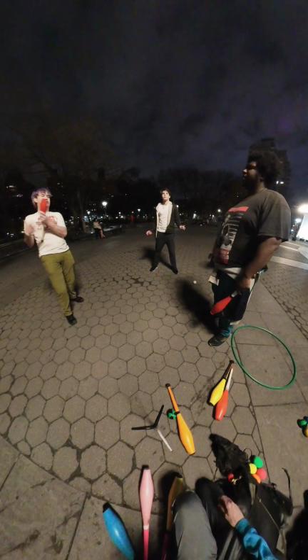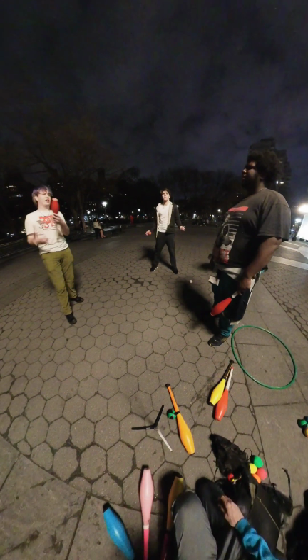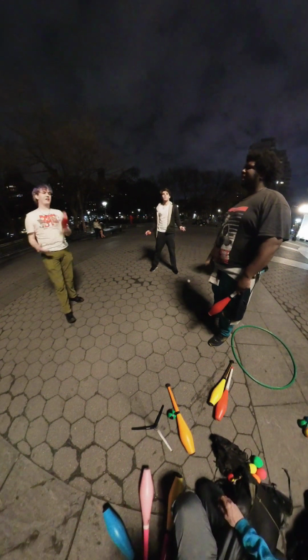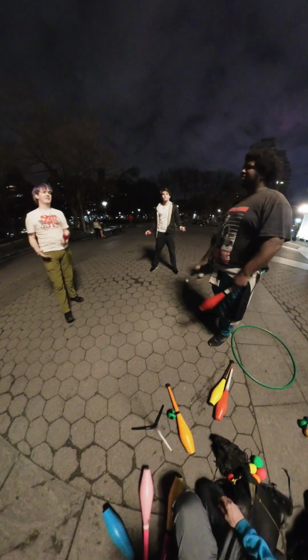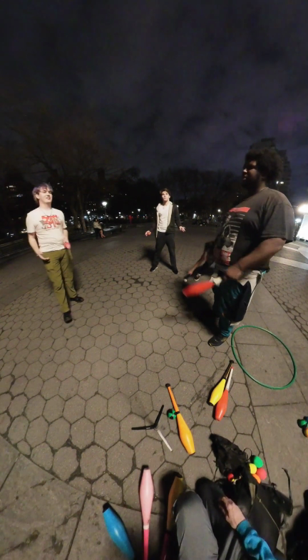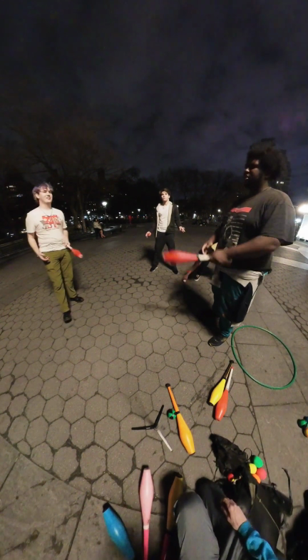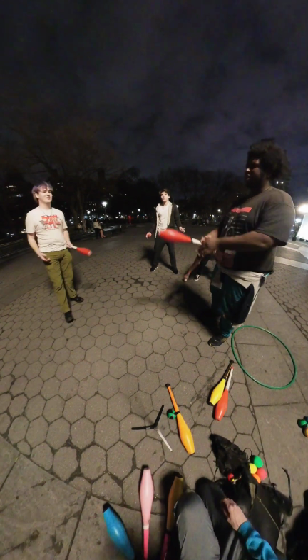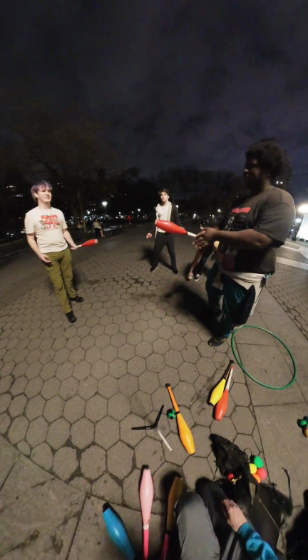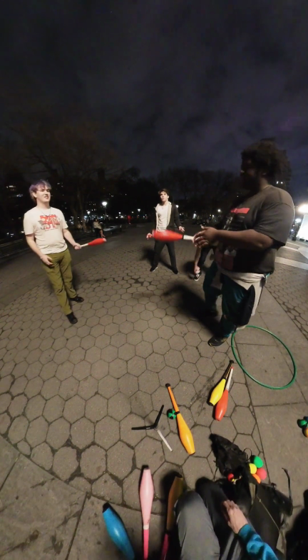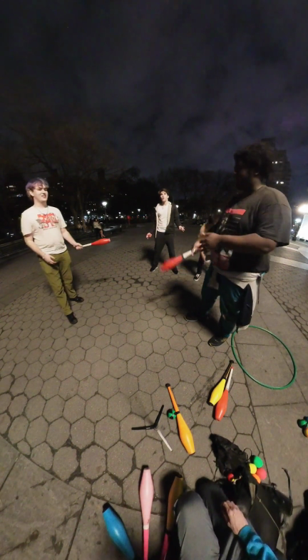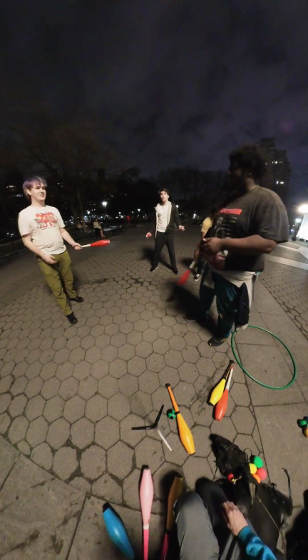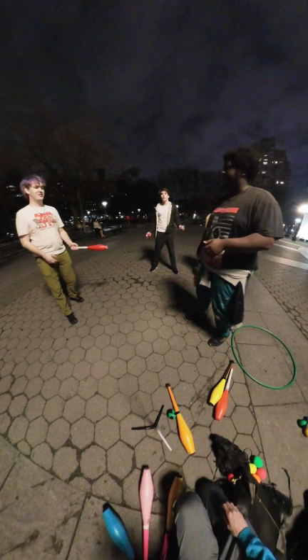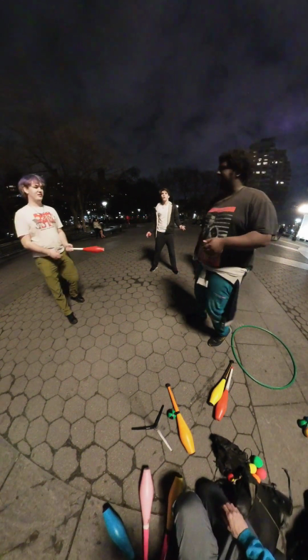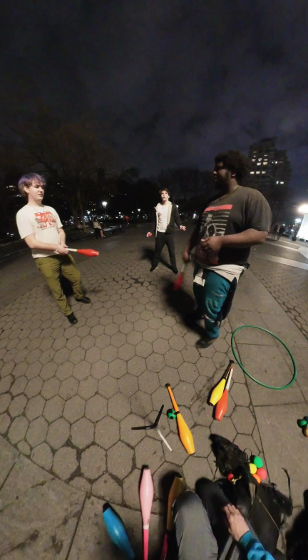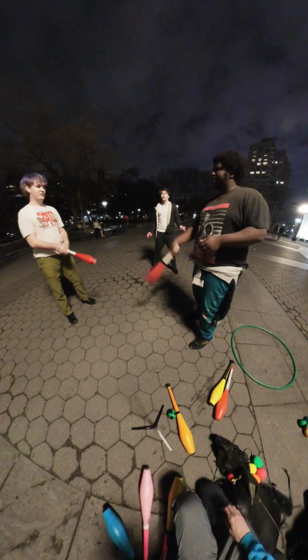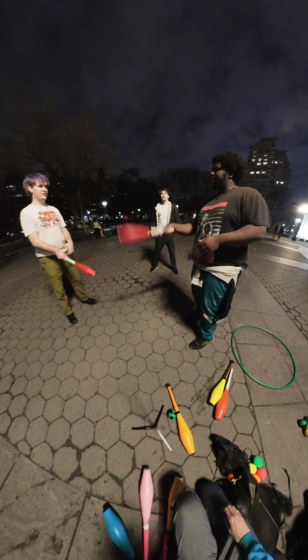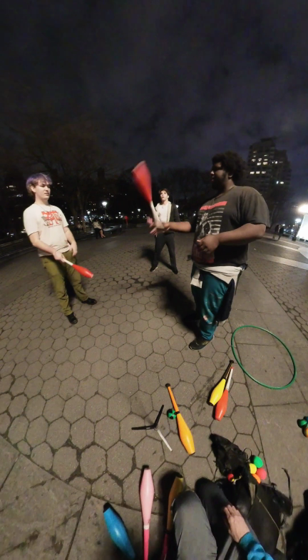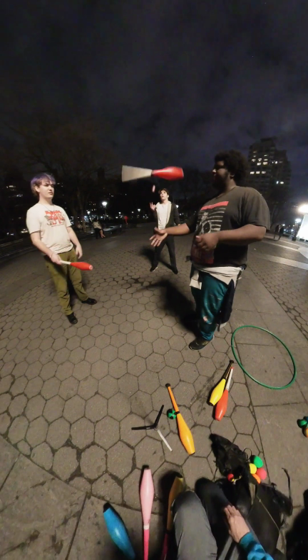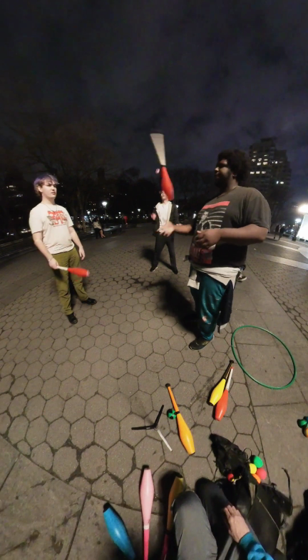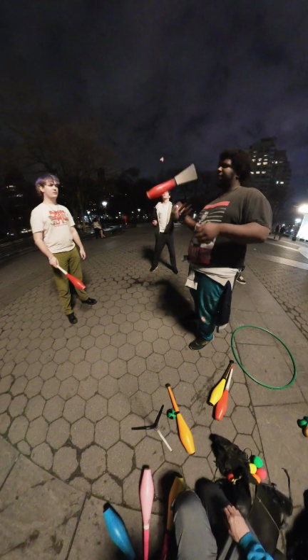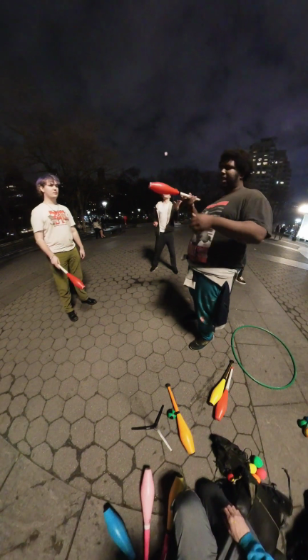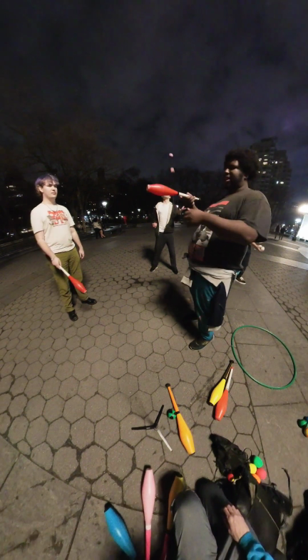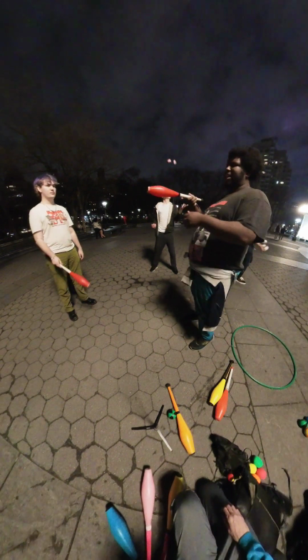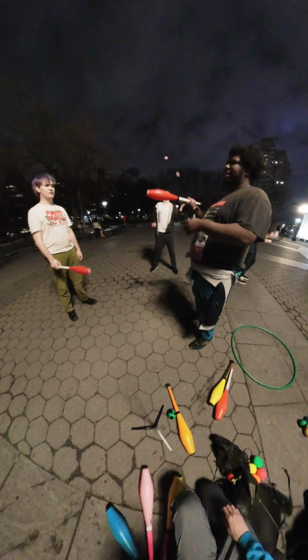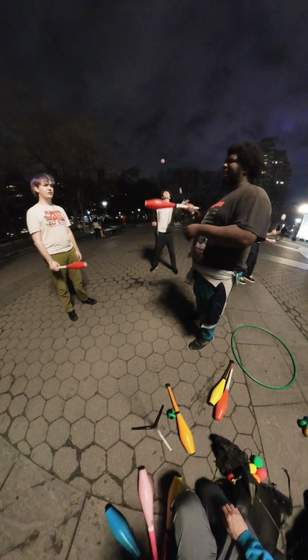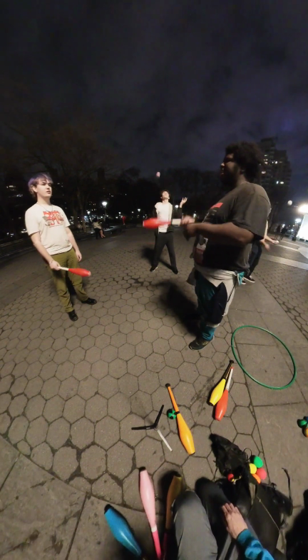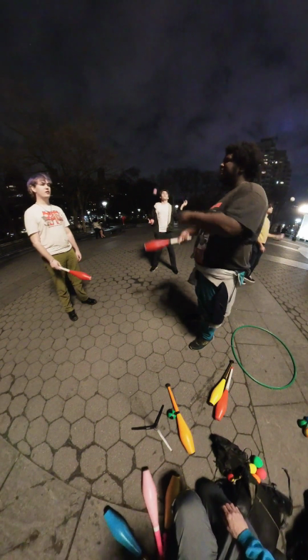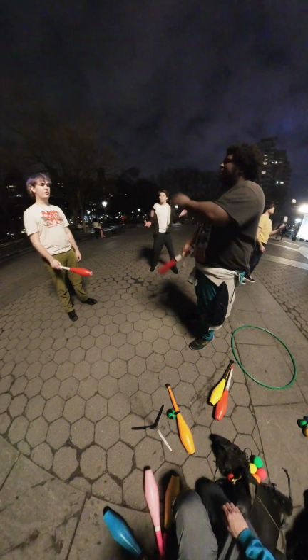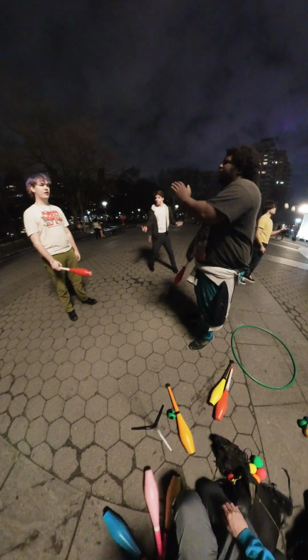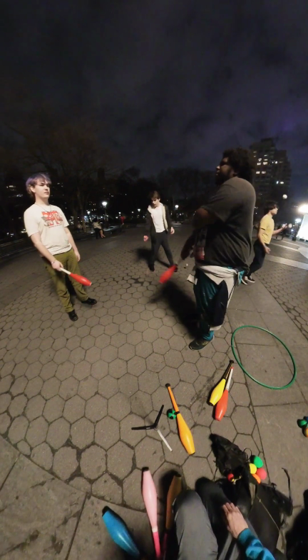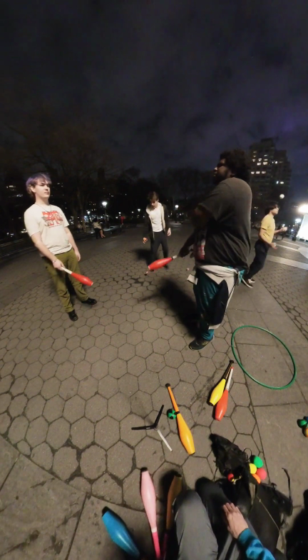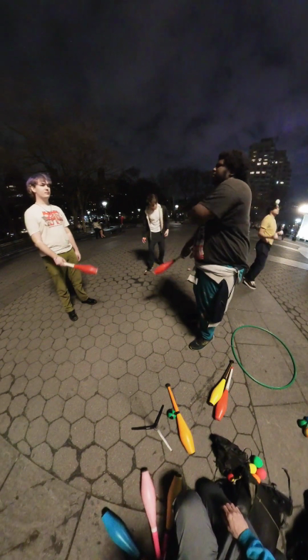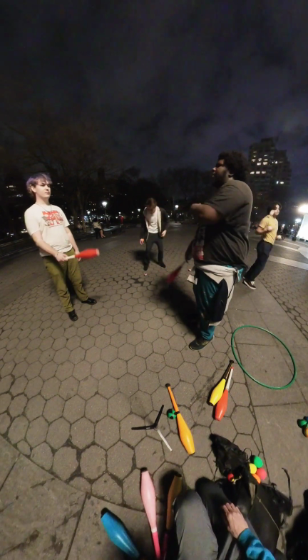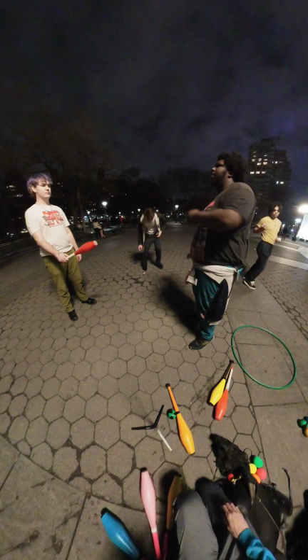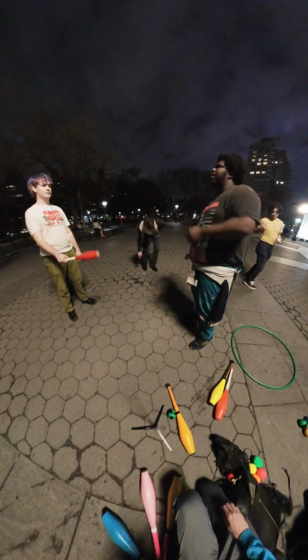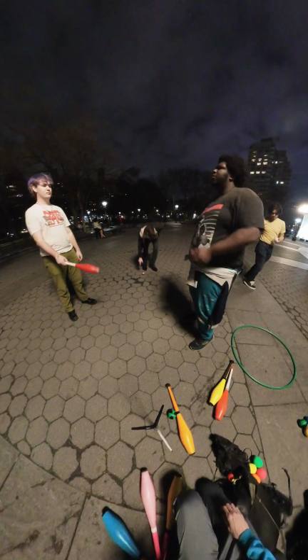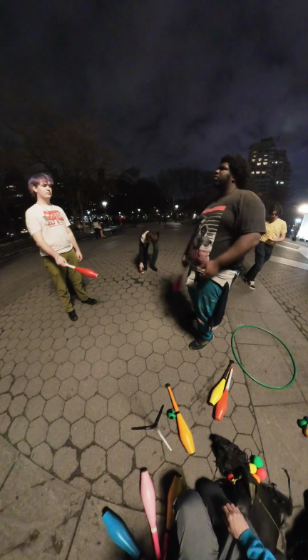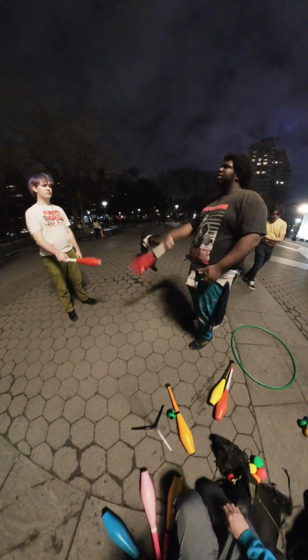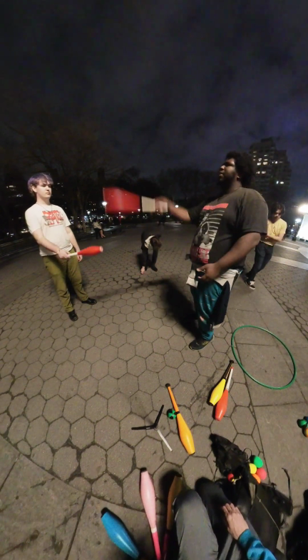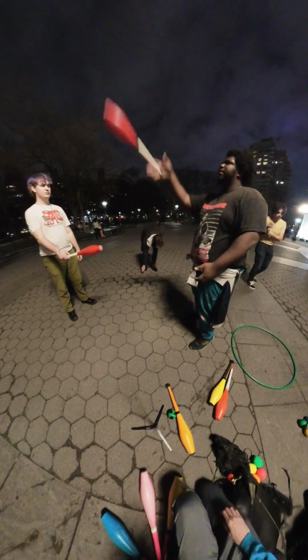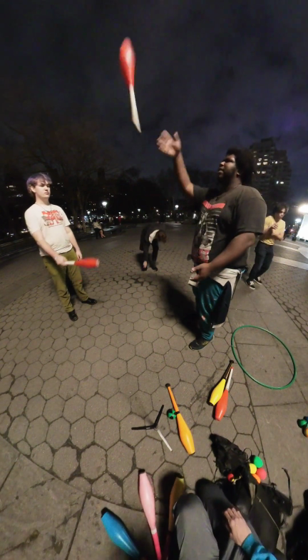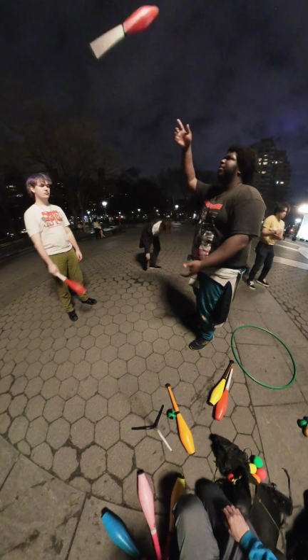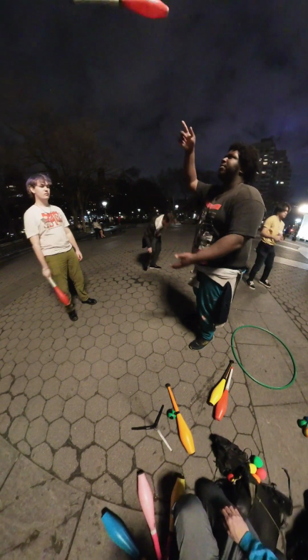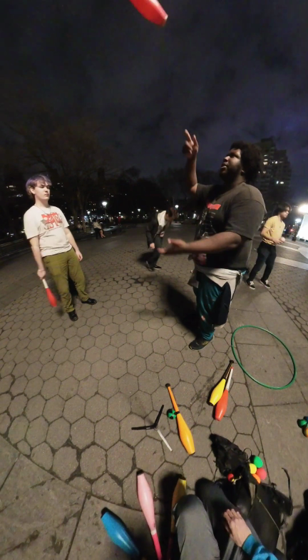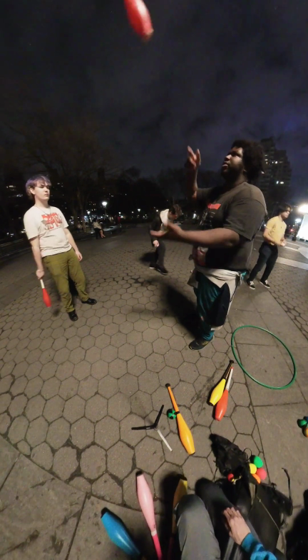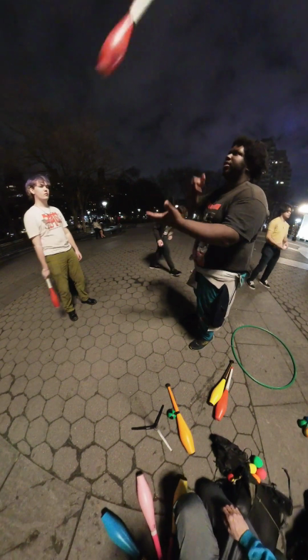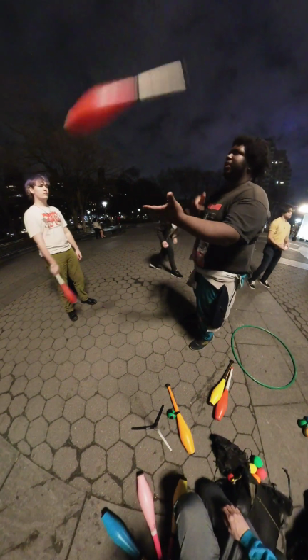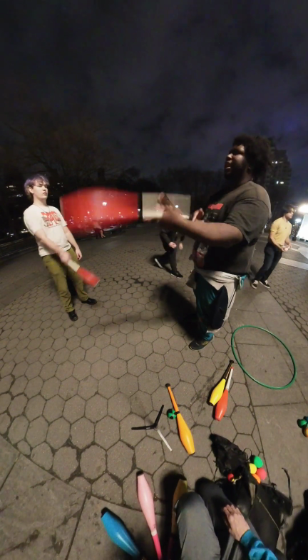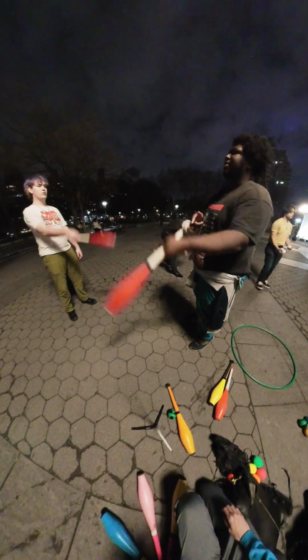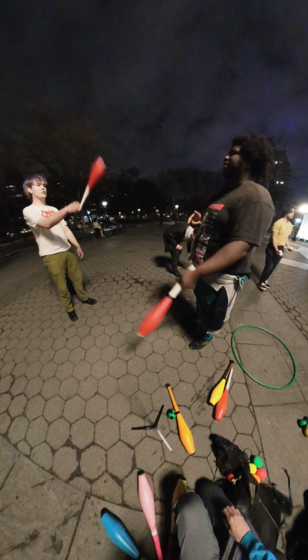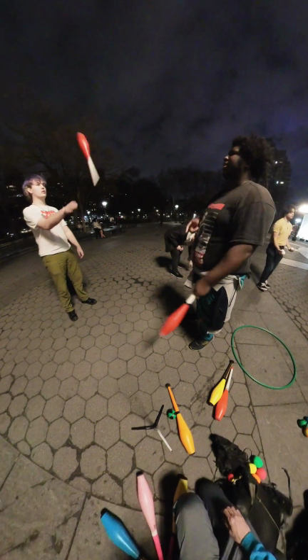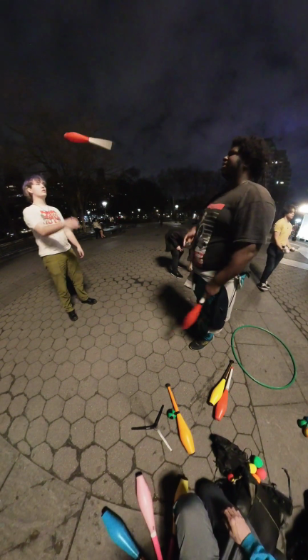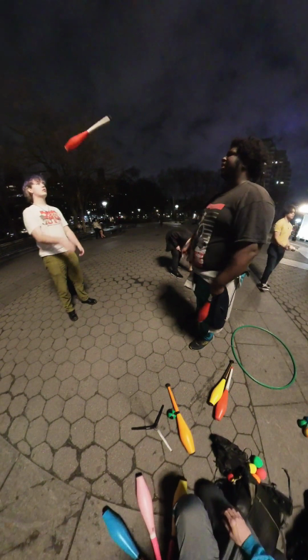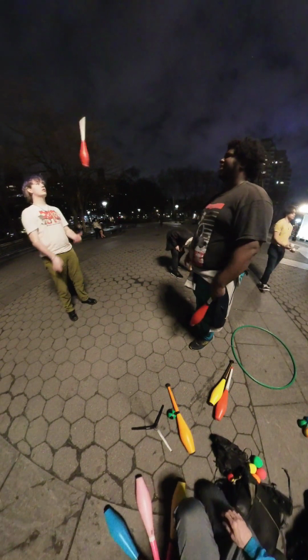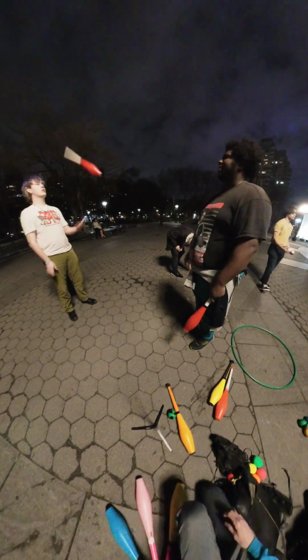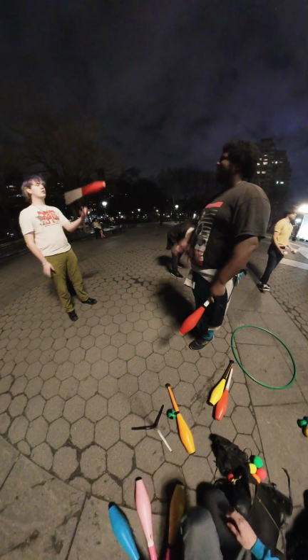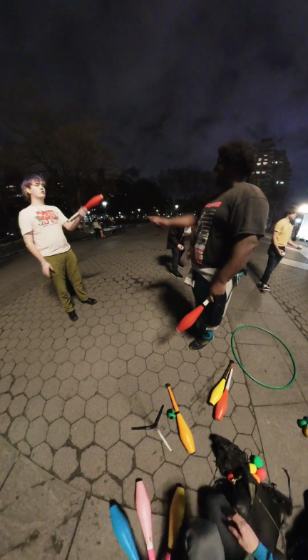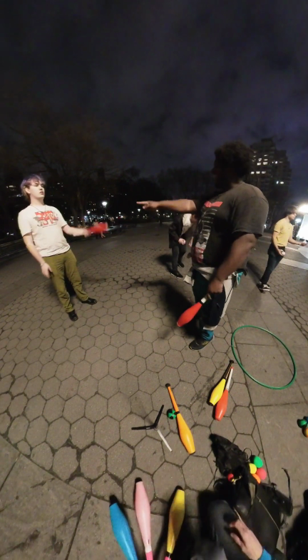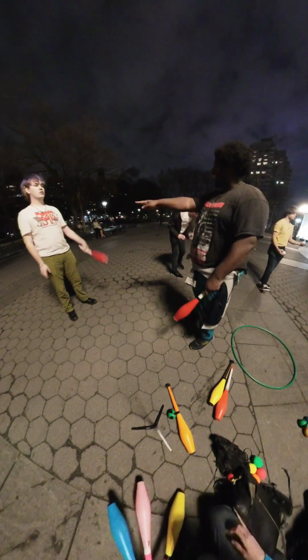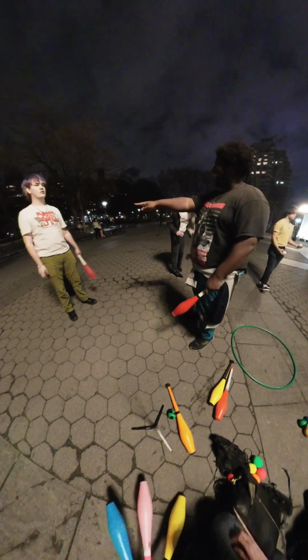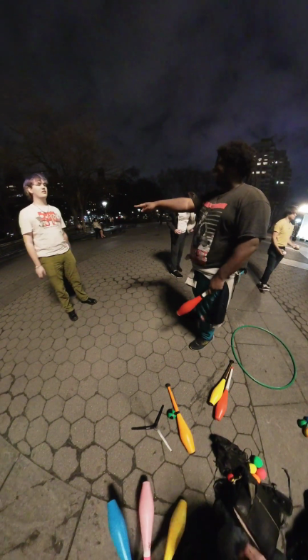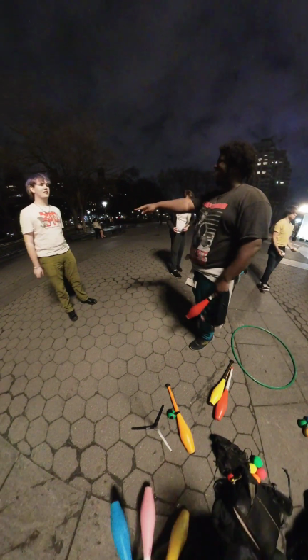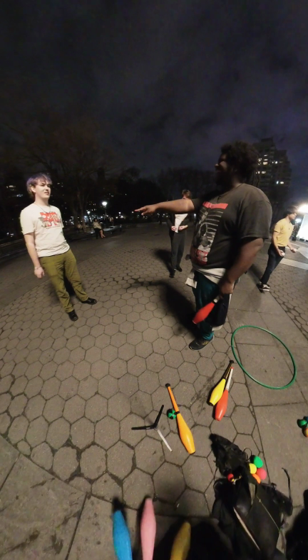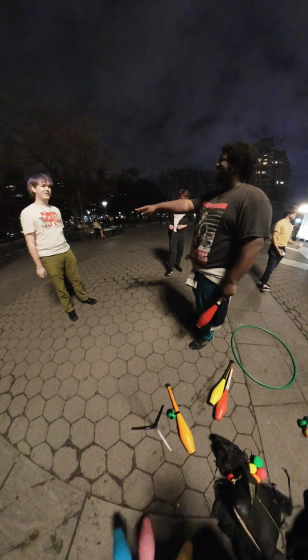The trick is you don't want to flick it like that. You want to use your arm to make sure it lands in the other hand. Yeah, like that.